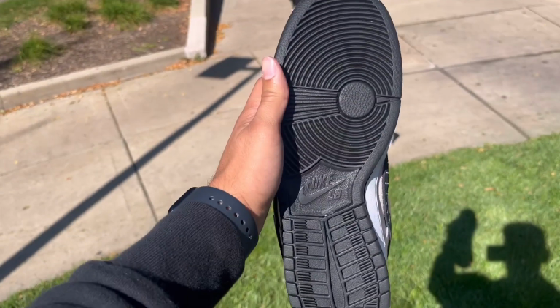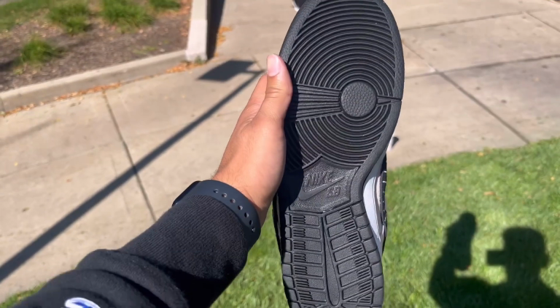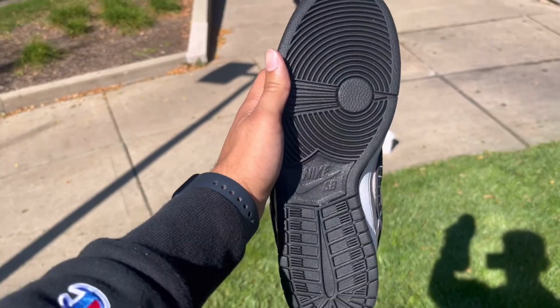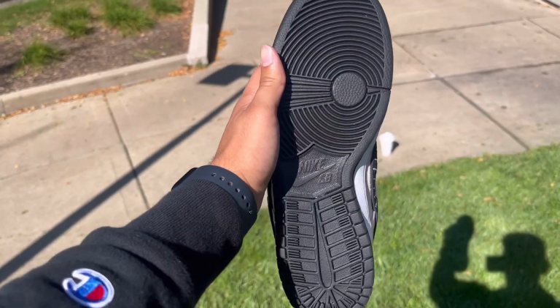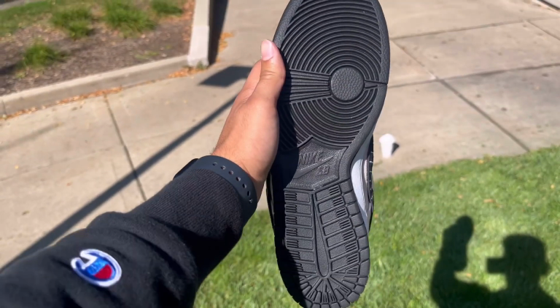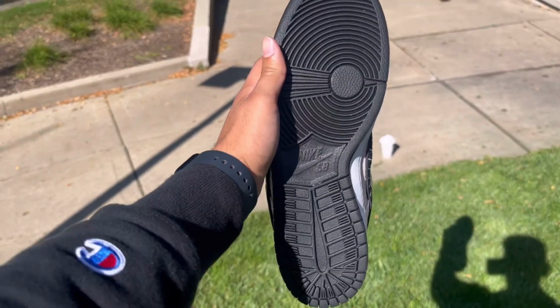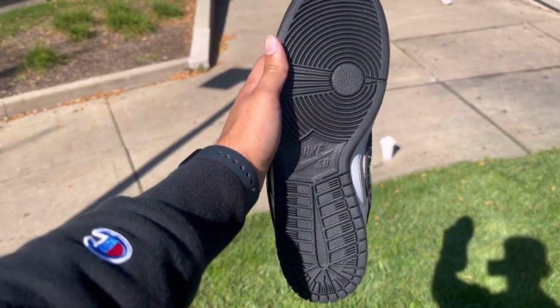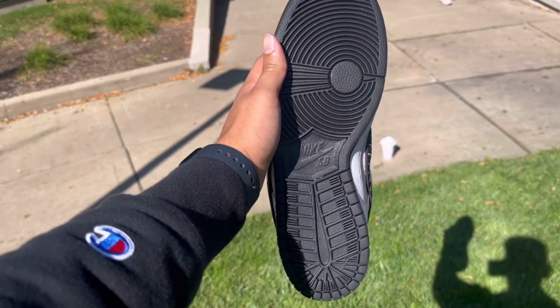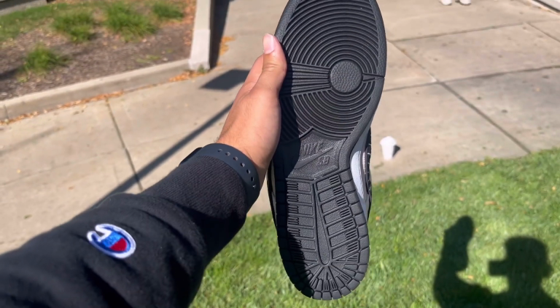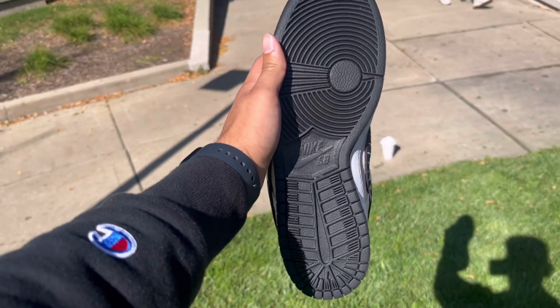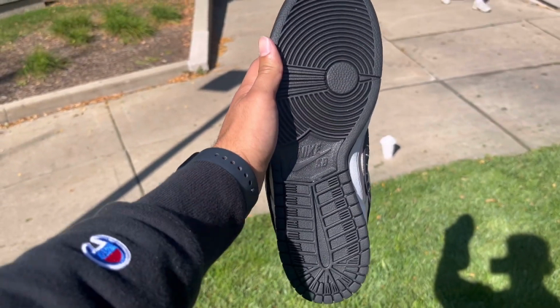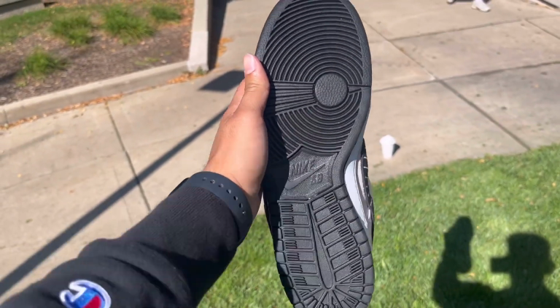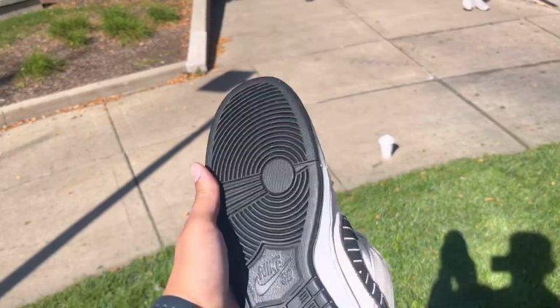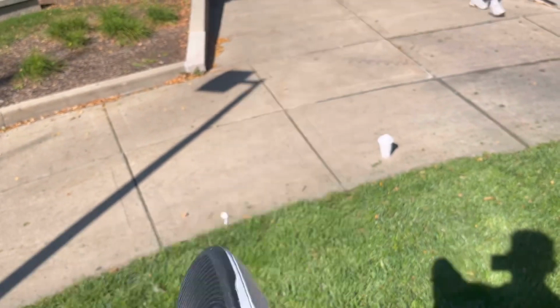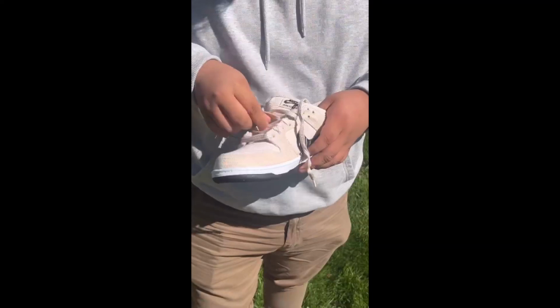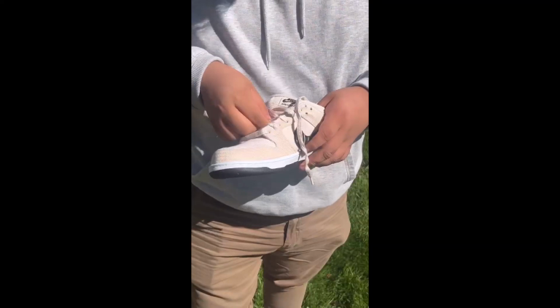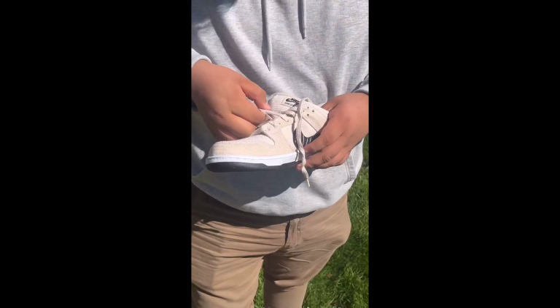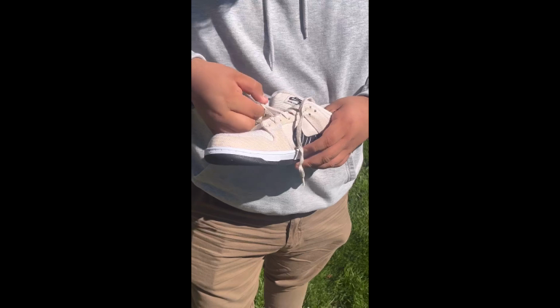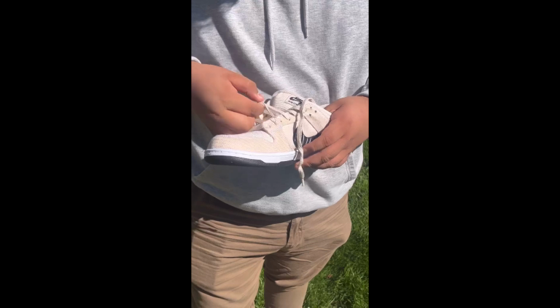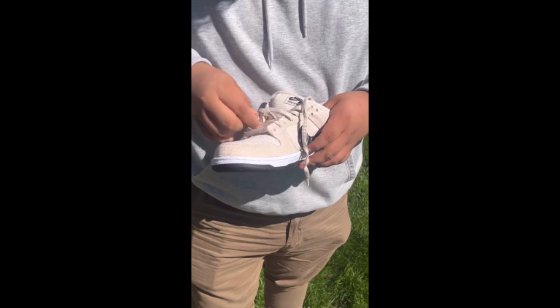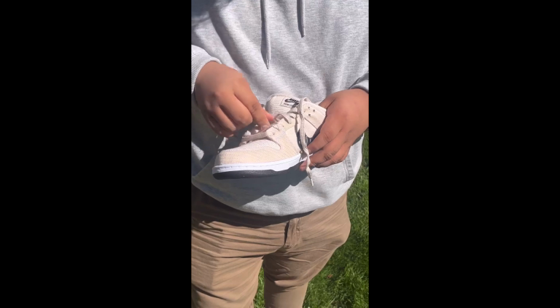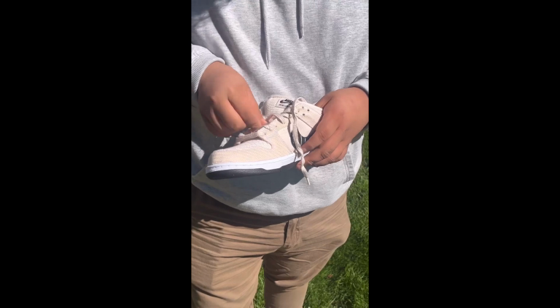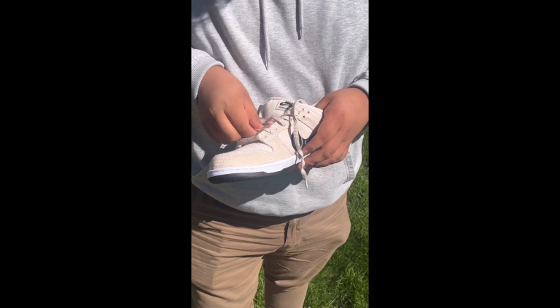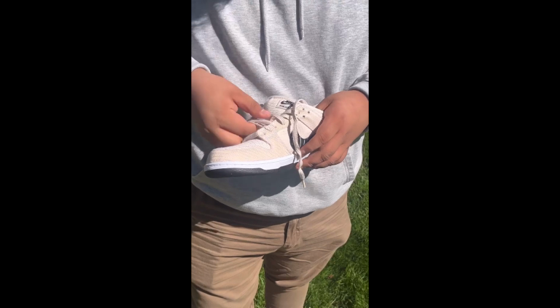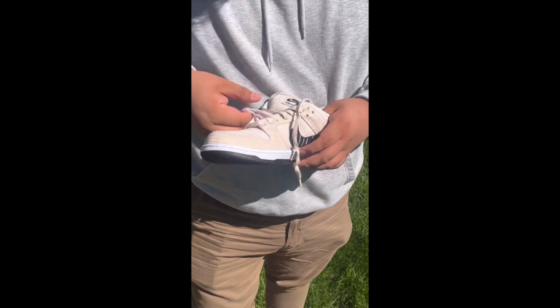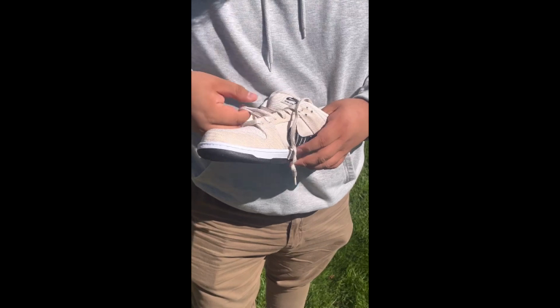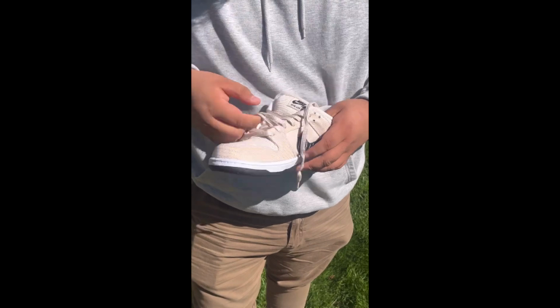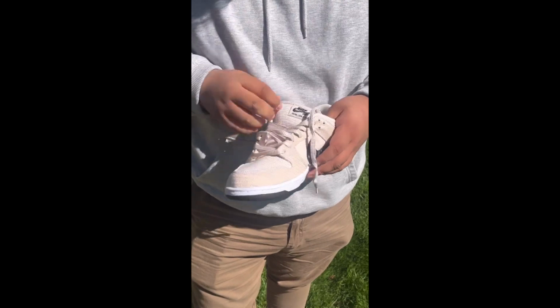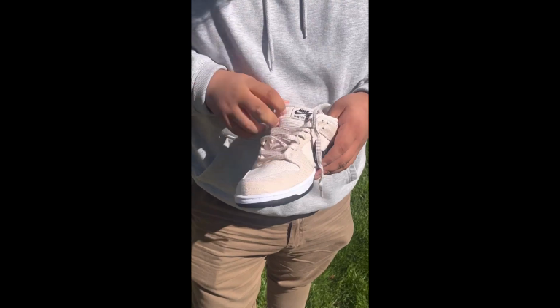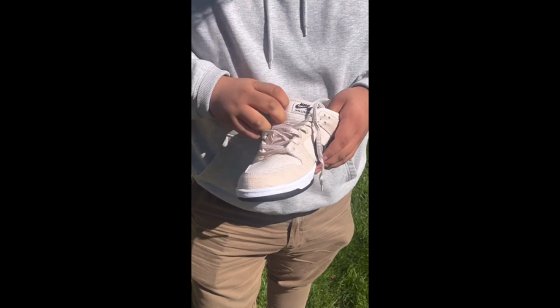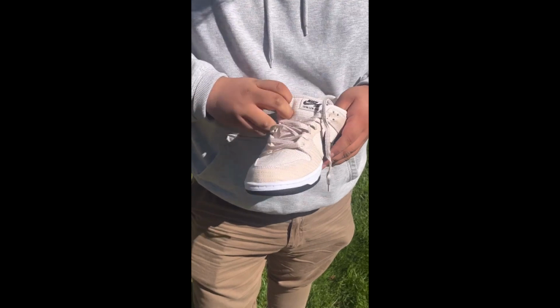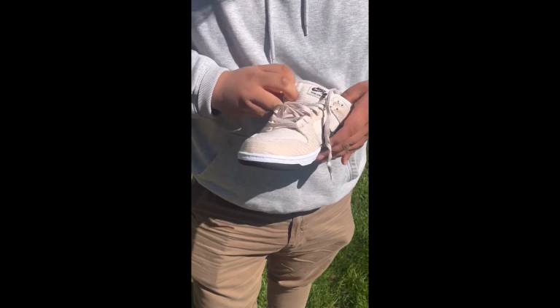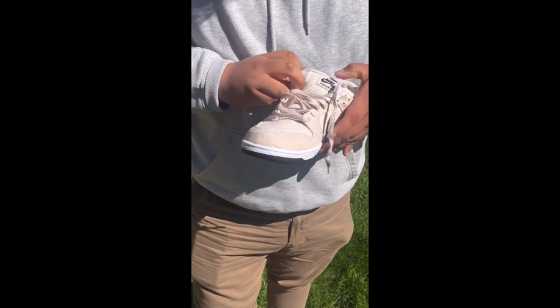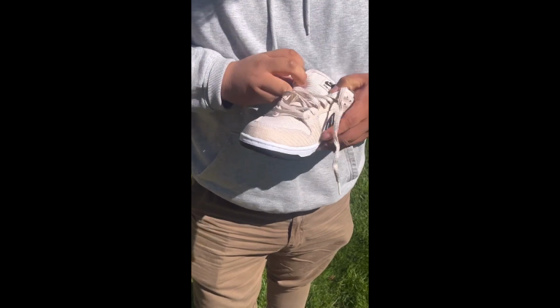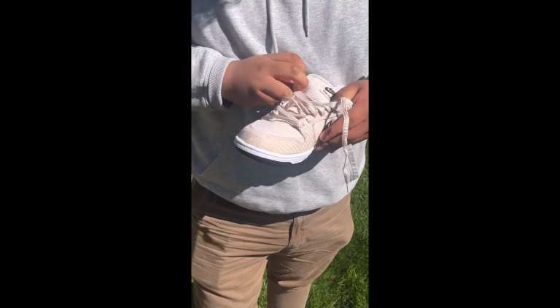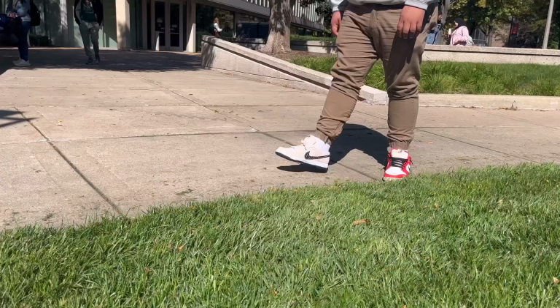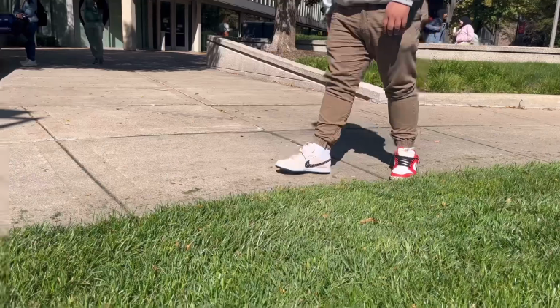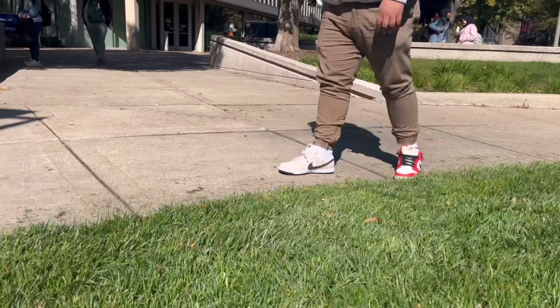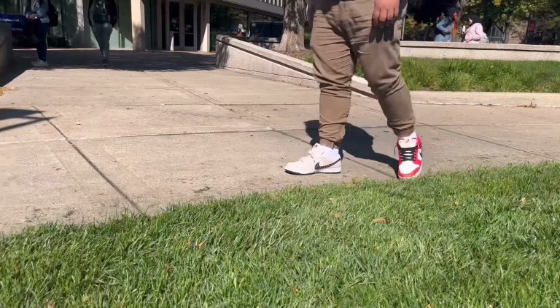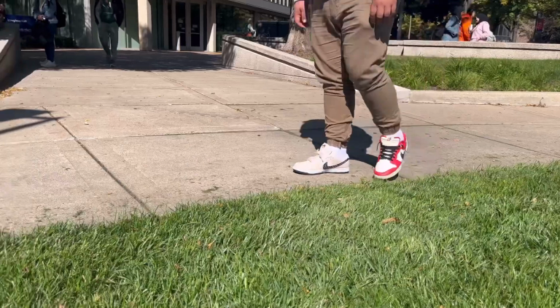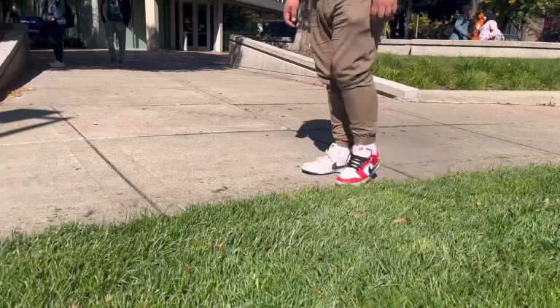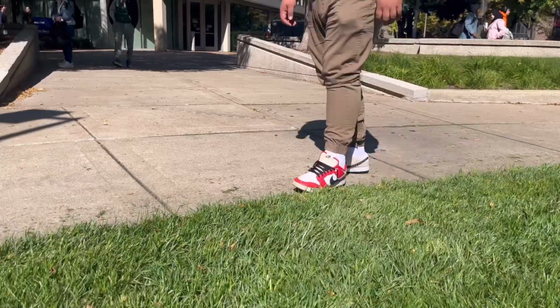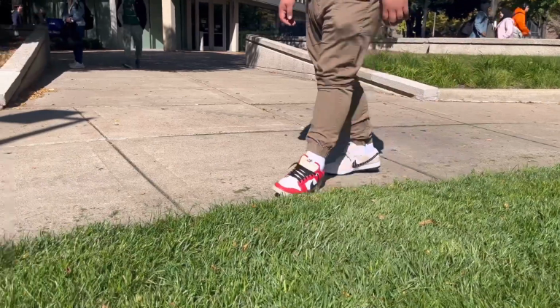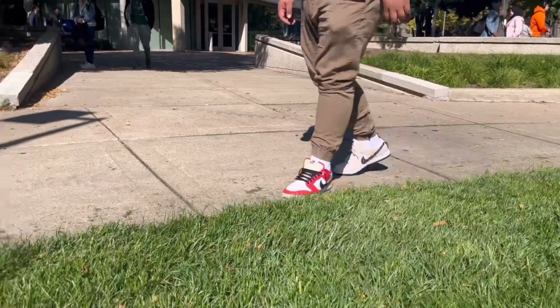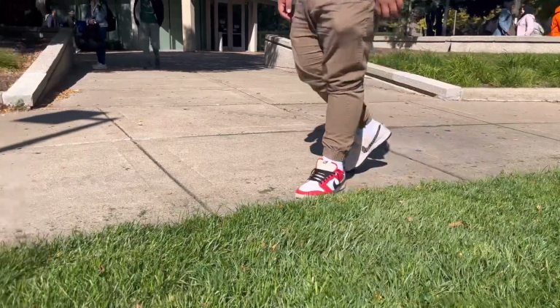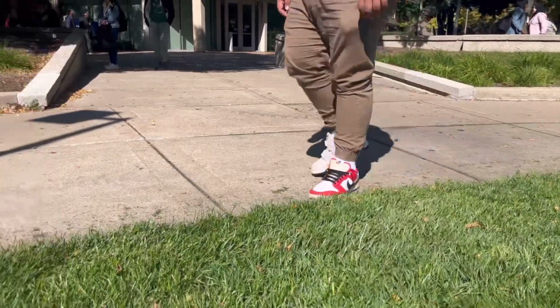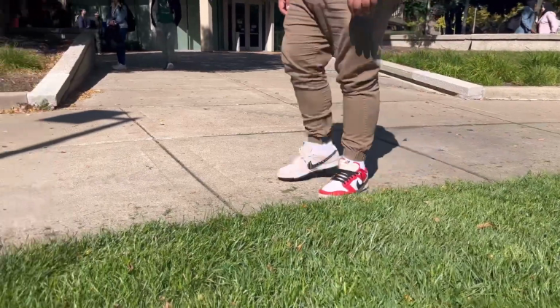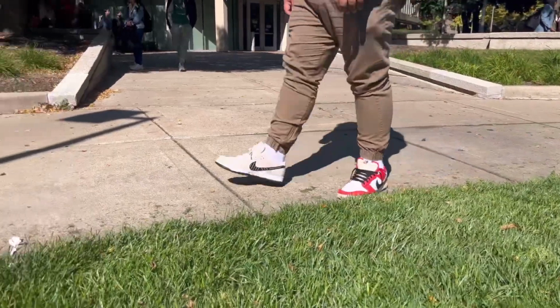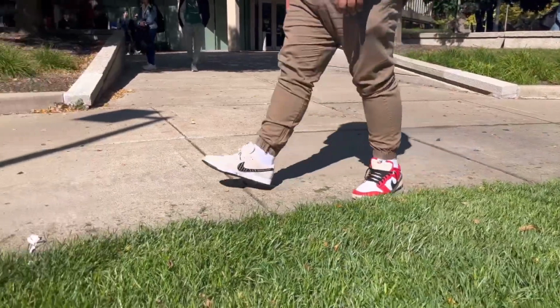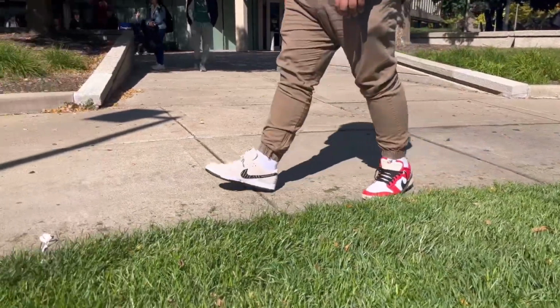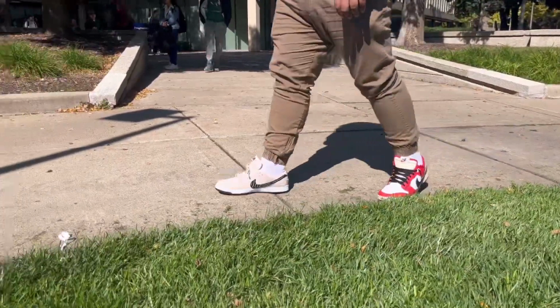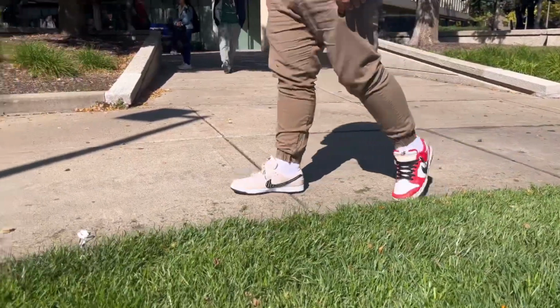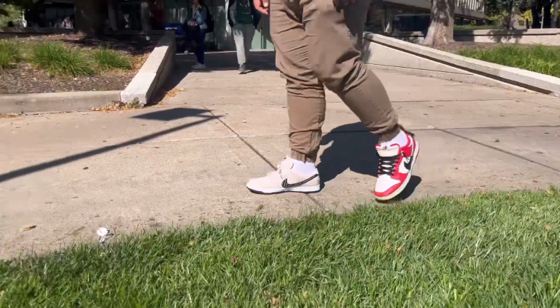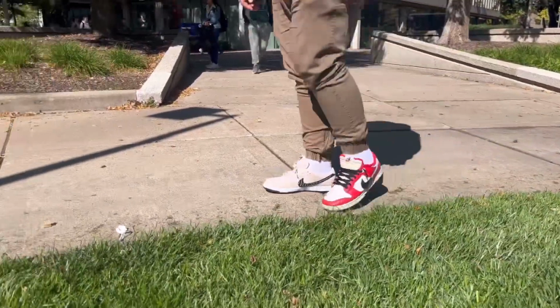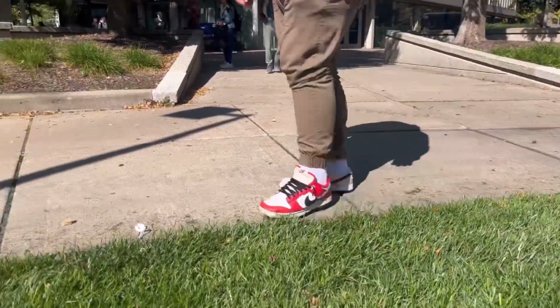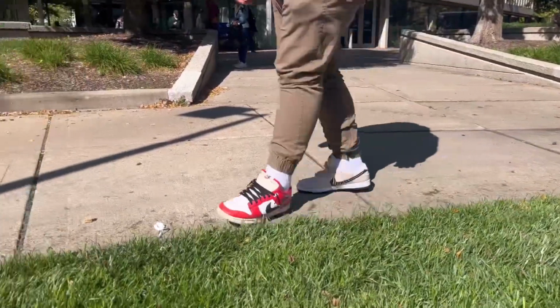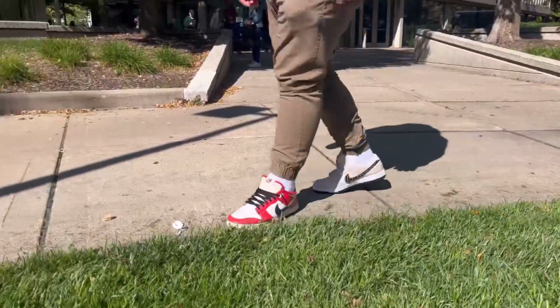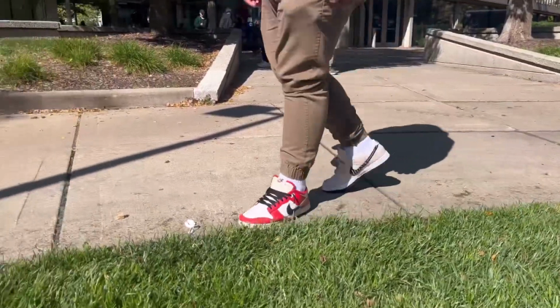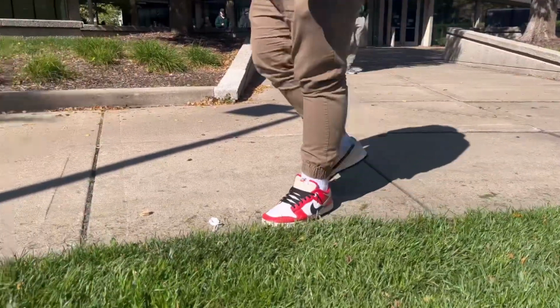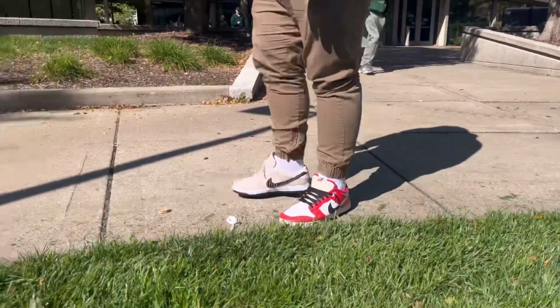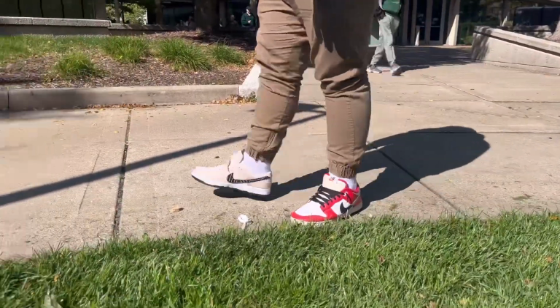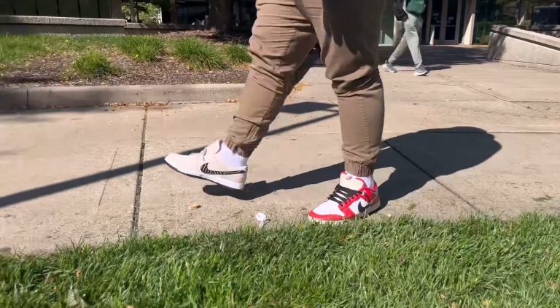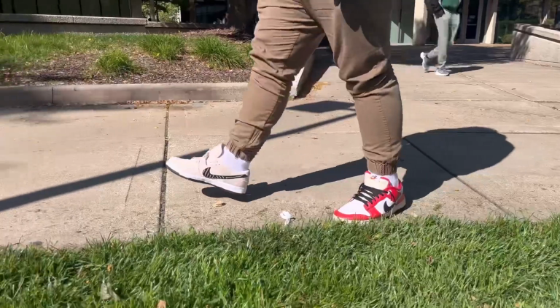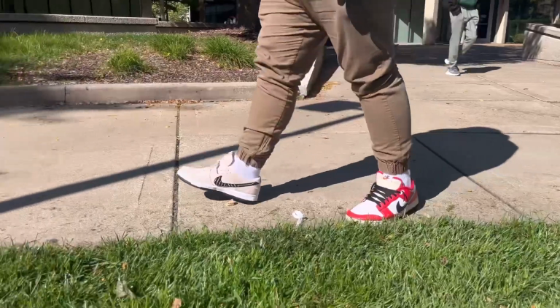Also peep the colorway — it does come with your black outsole. My homie decided to throw them right on foot so I can give you this on-foot footage and they look great.